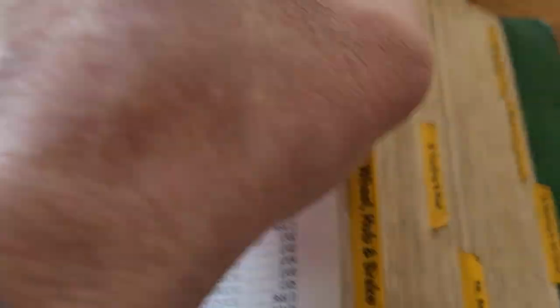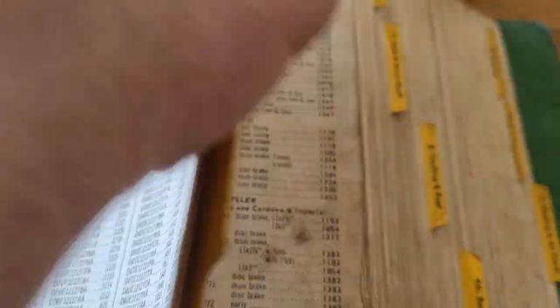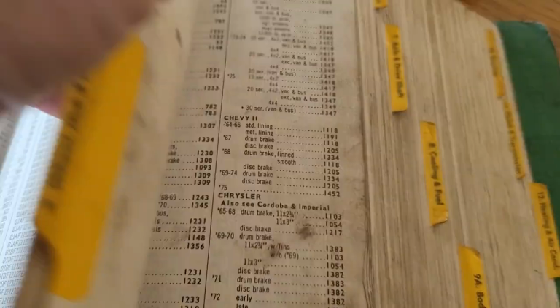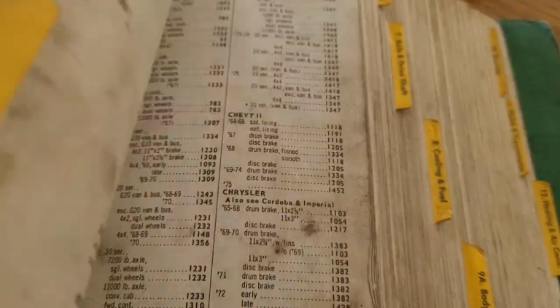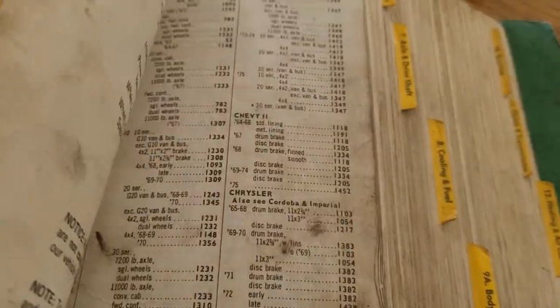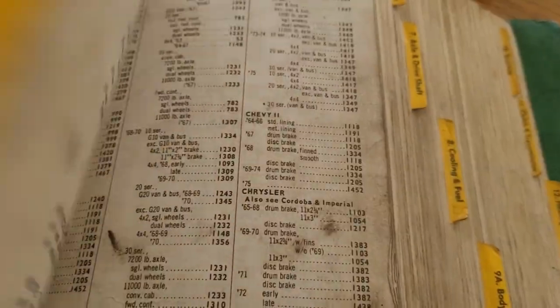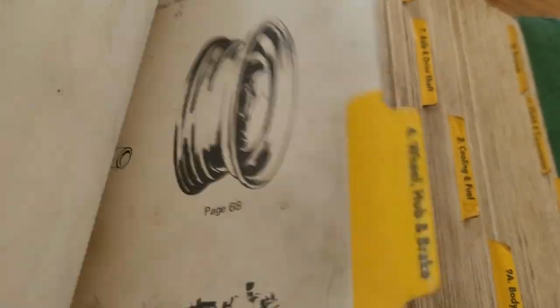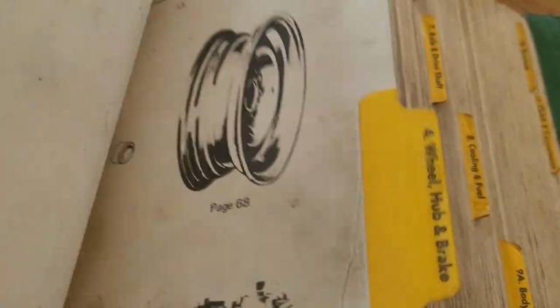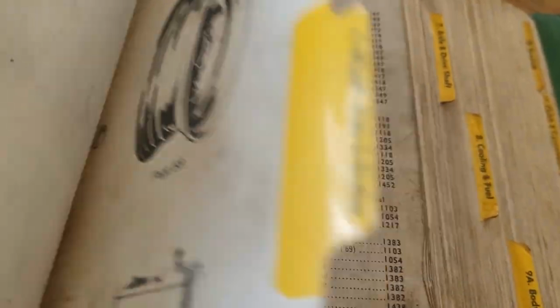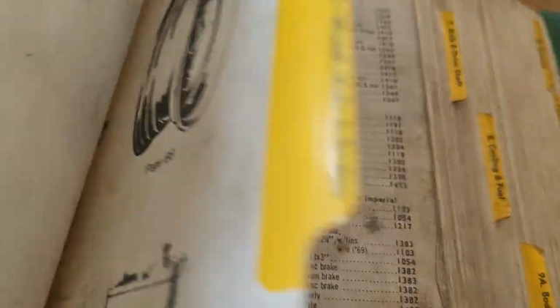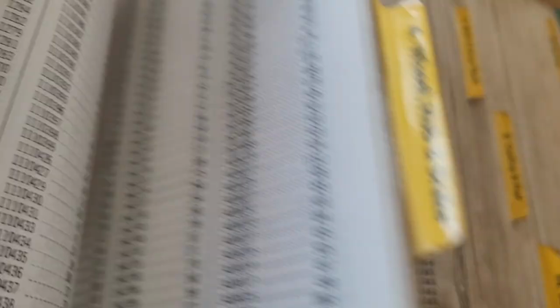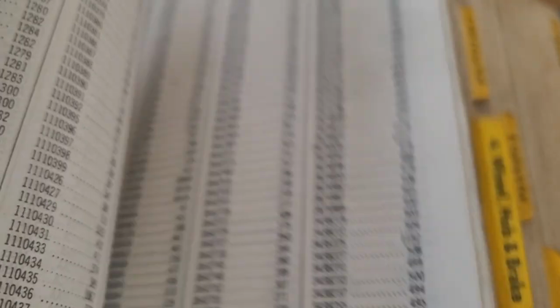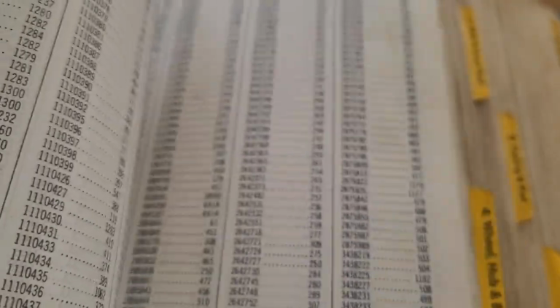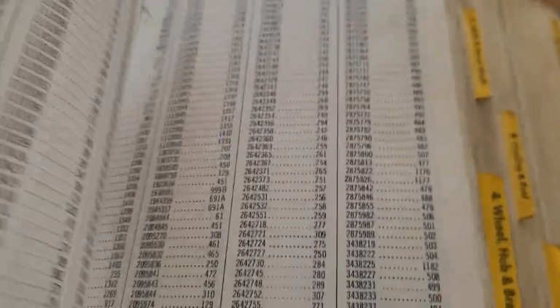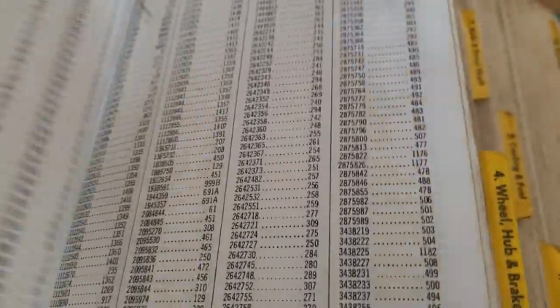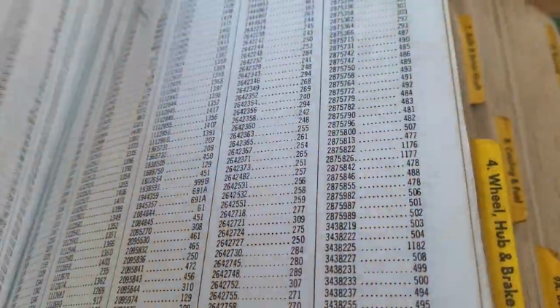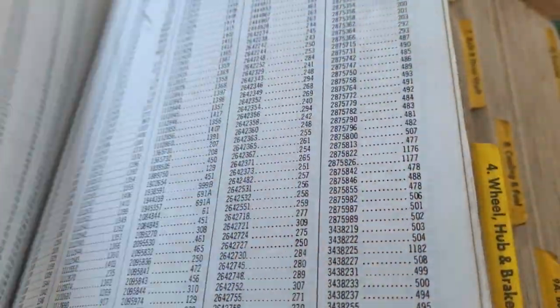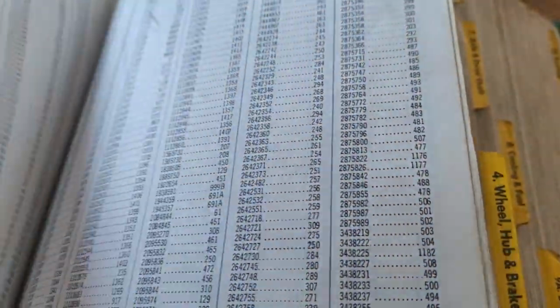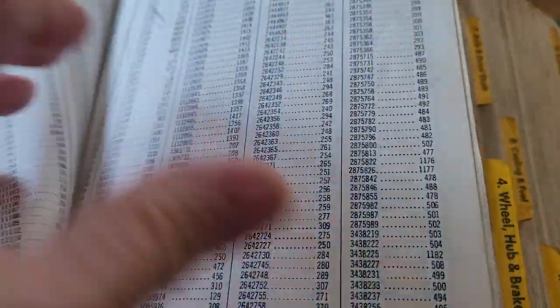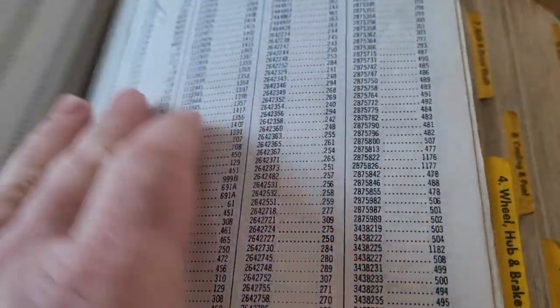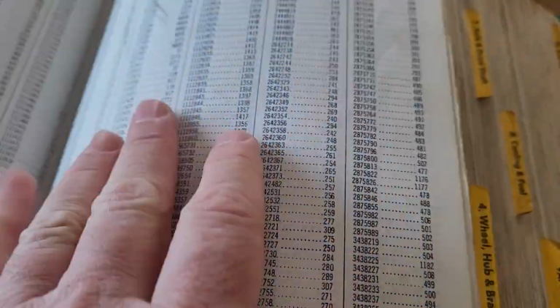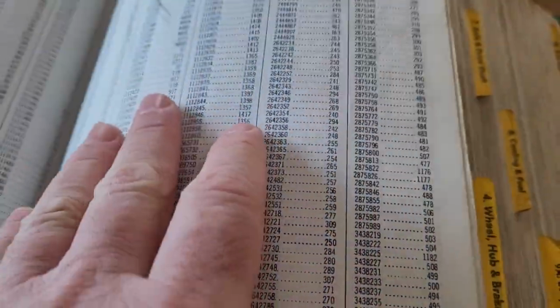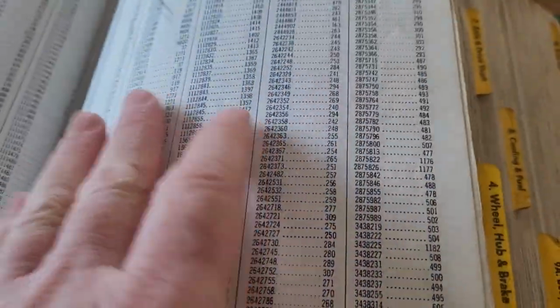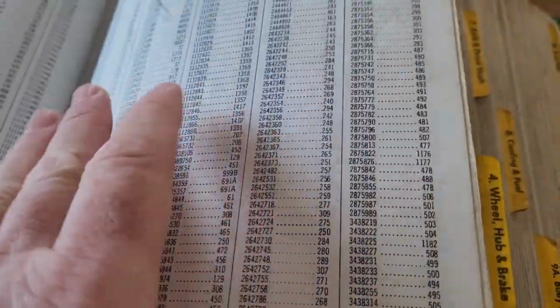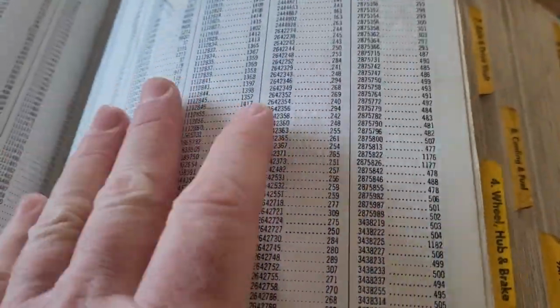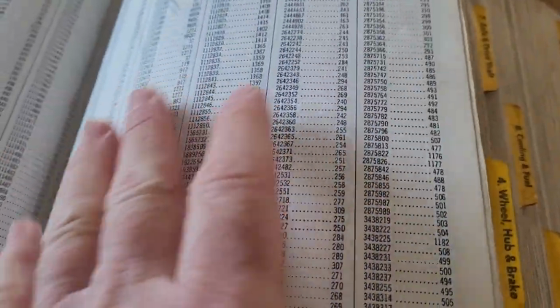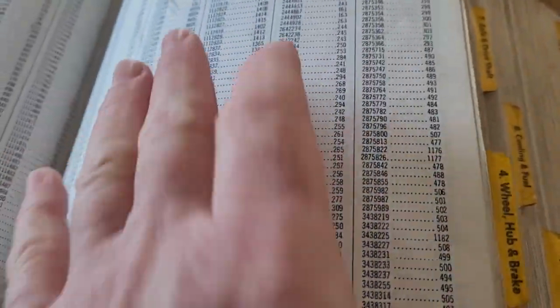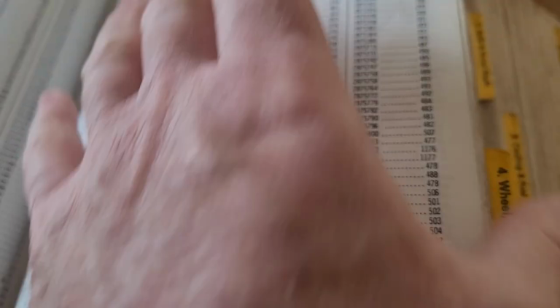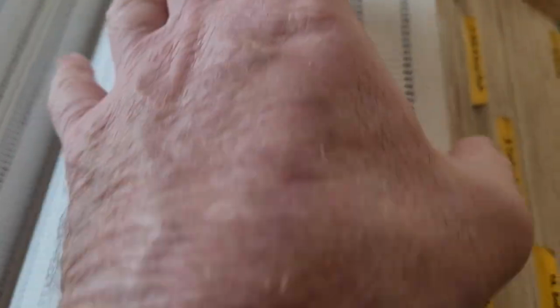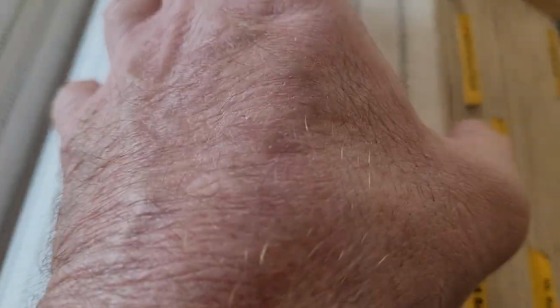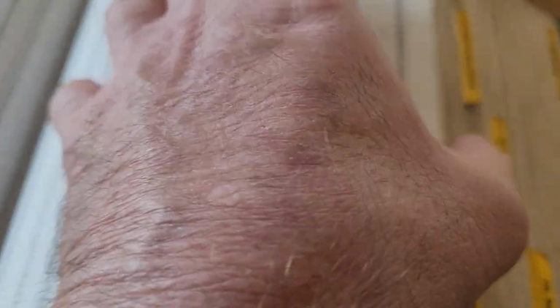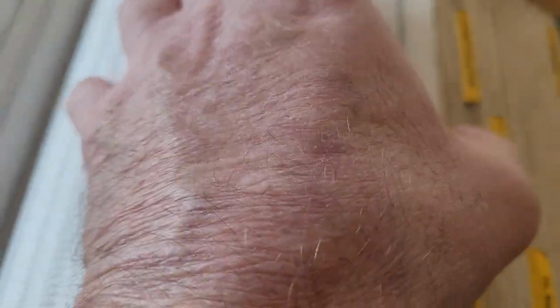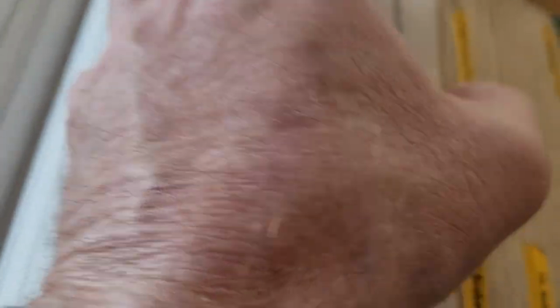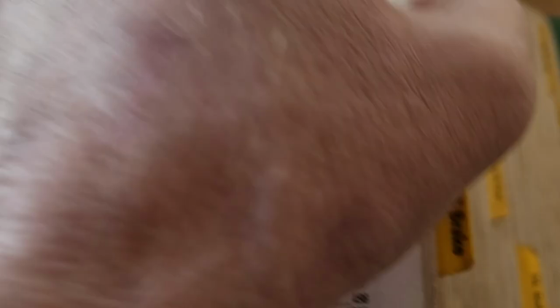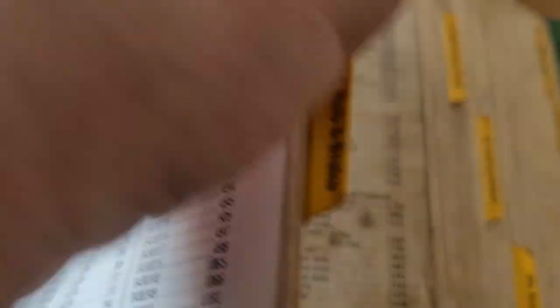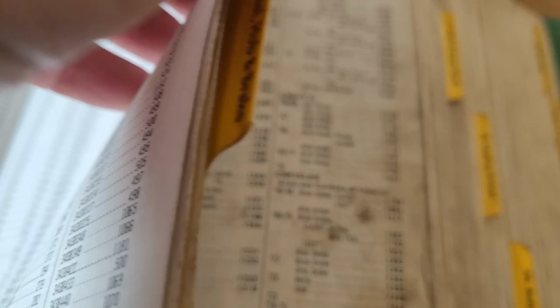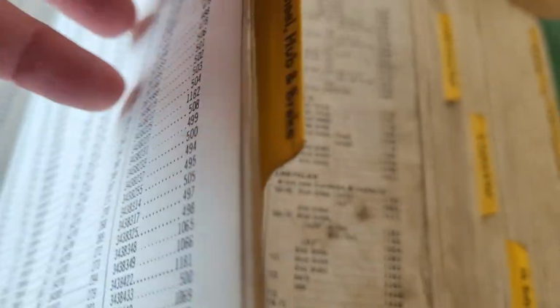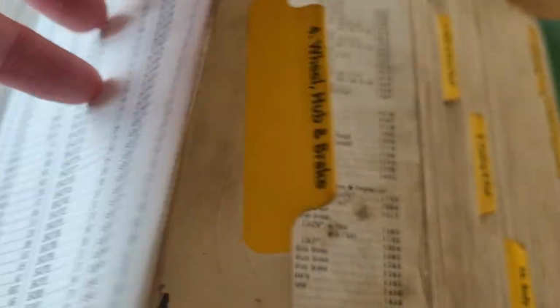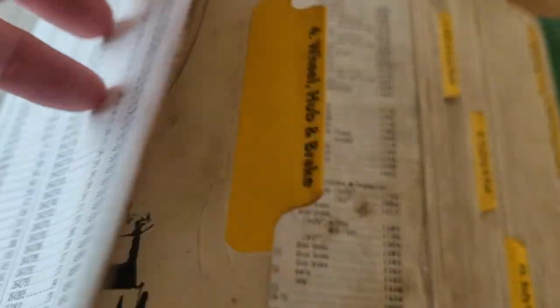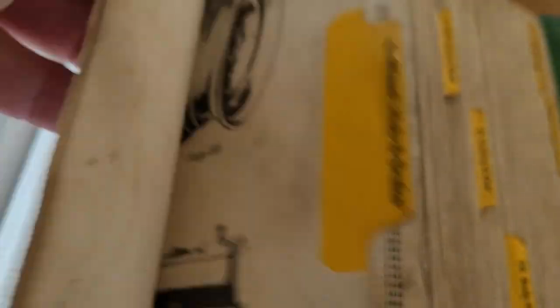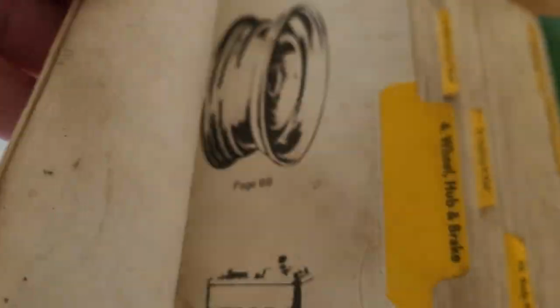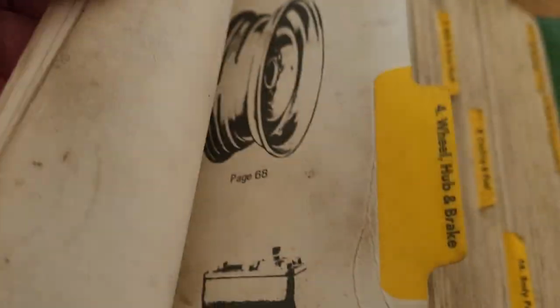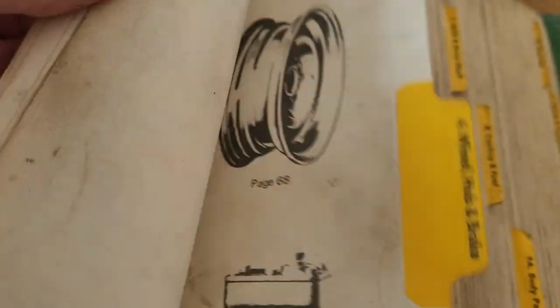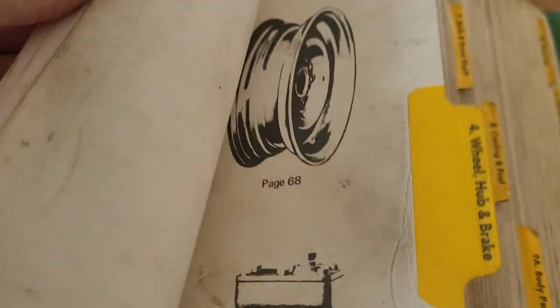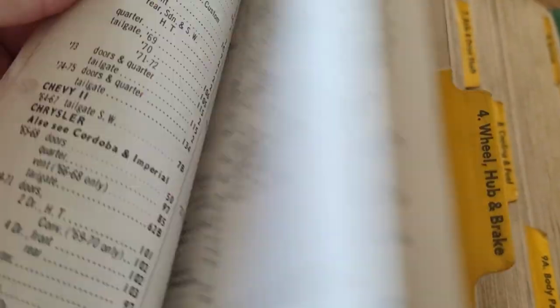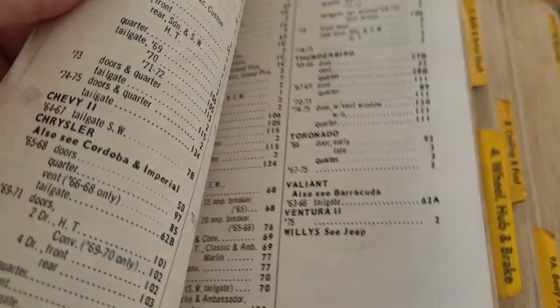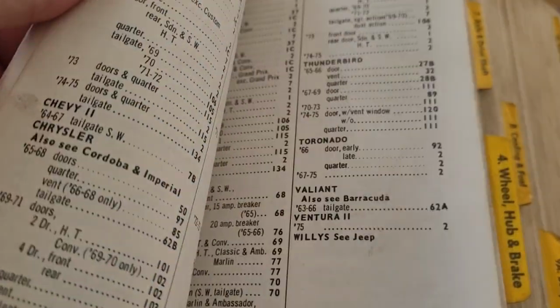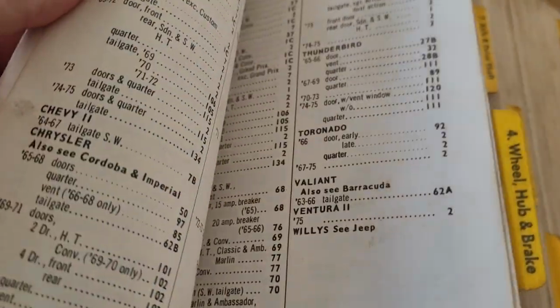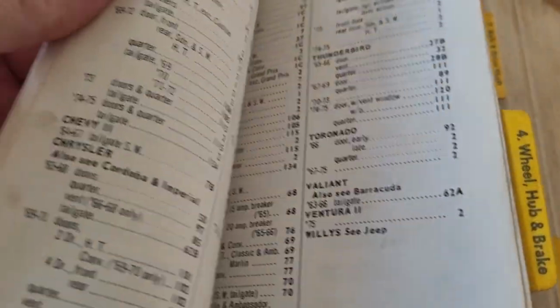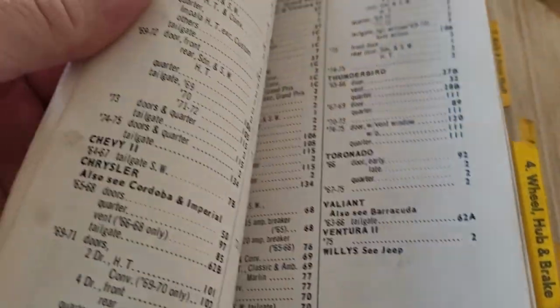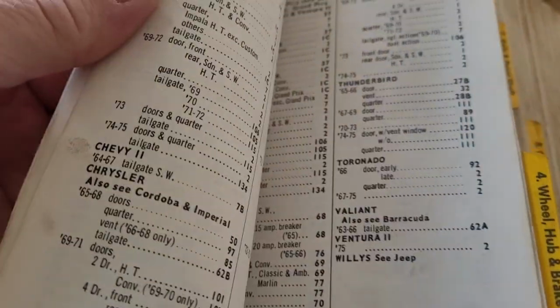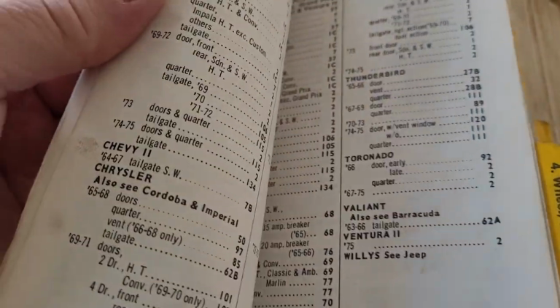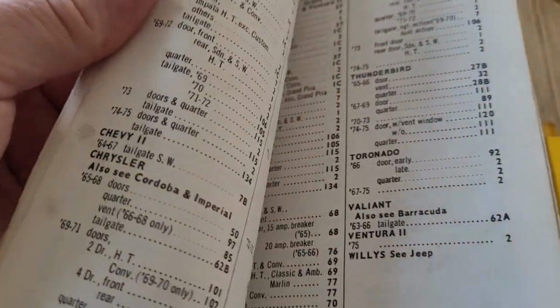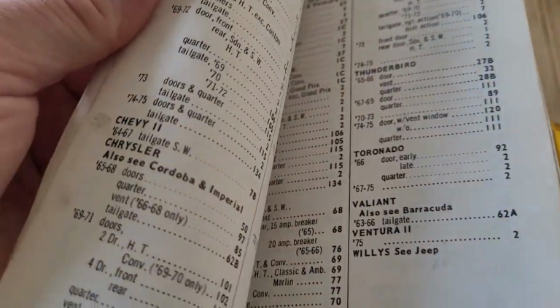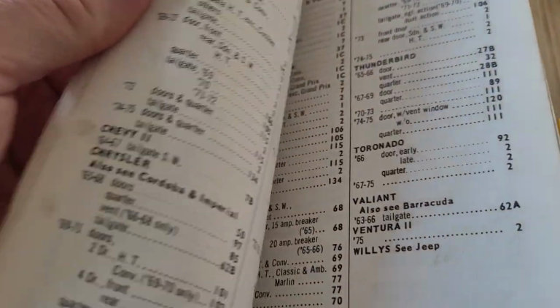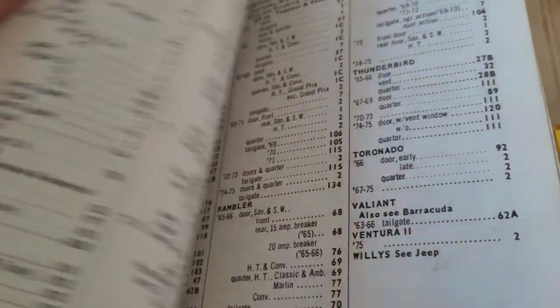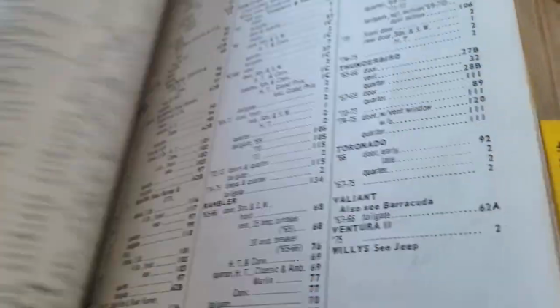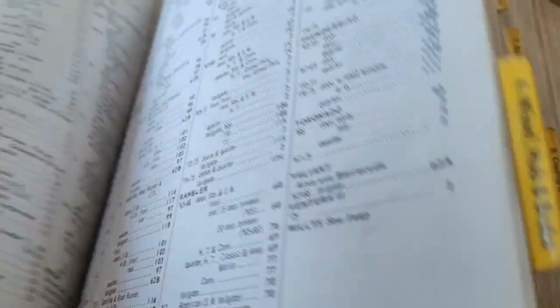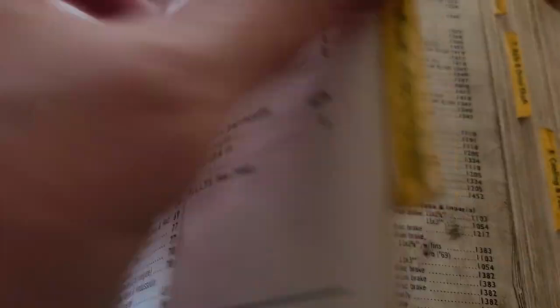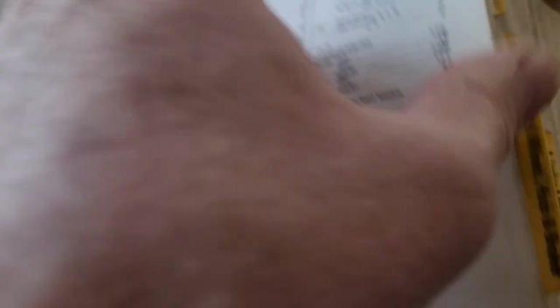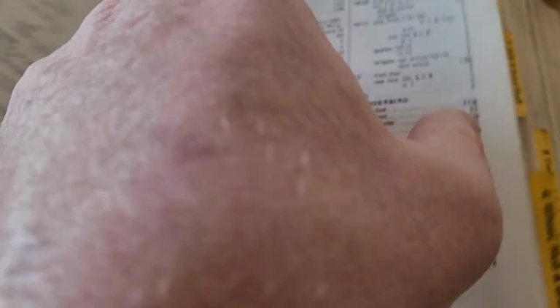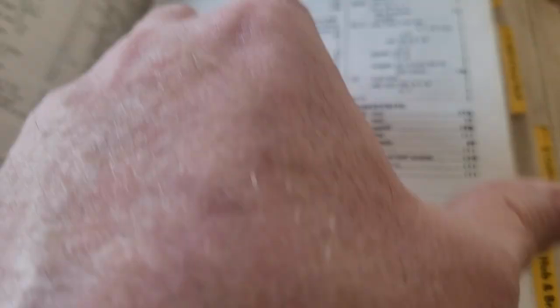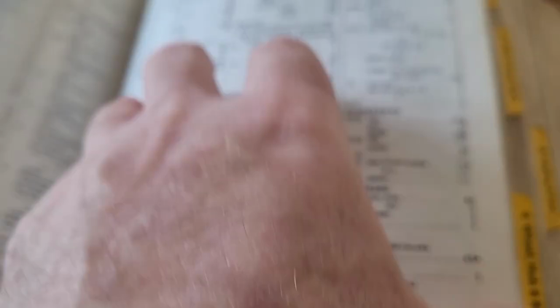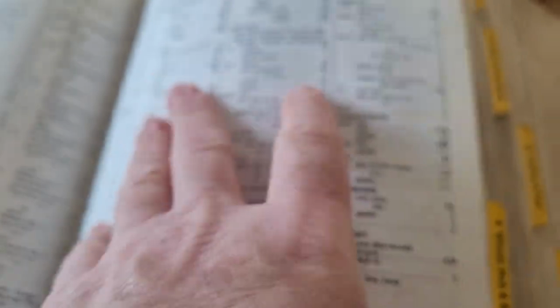Back in the day before computers, you'd call up a junkyard and this is what they were looking at.